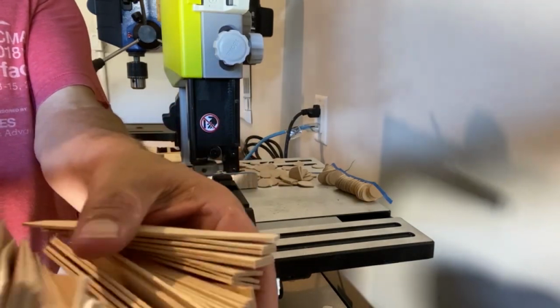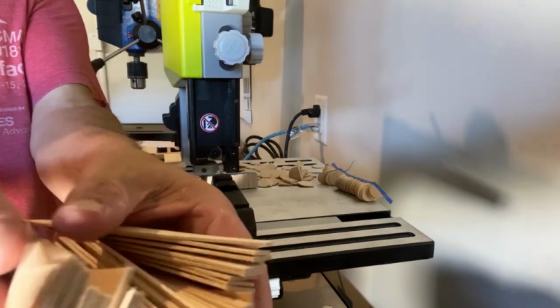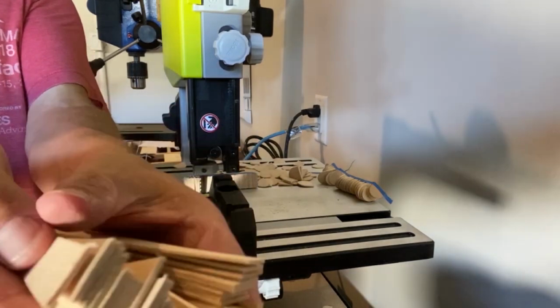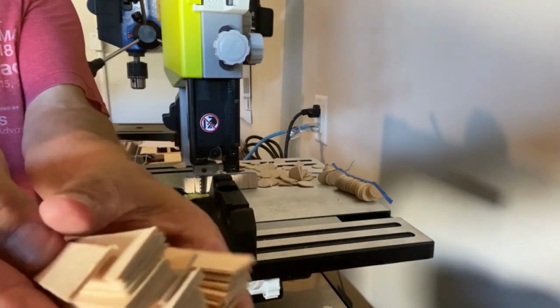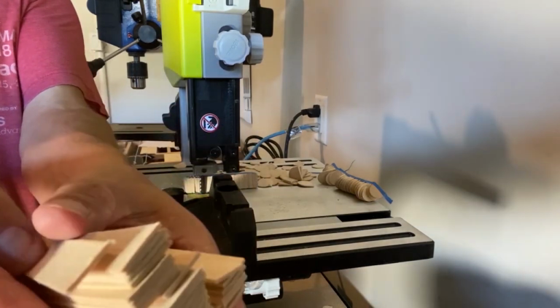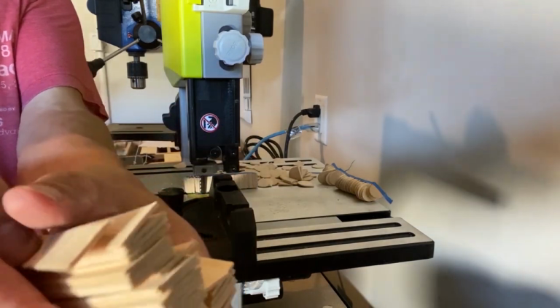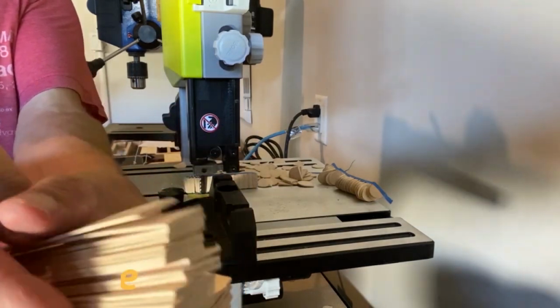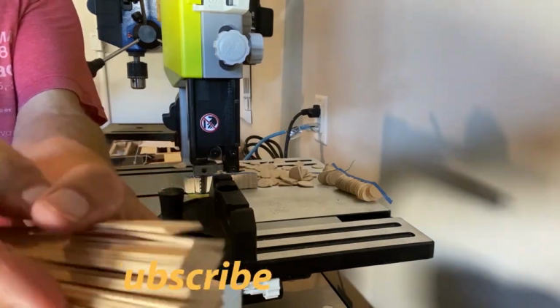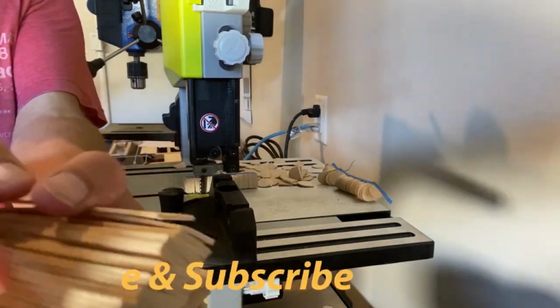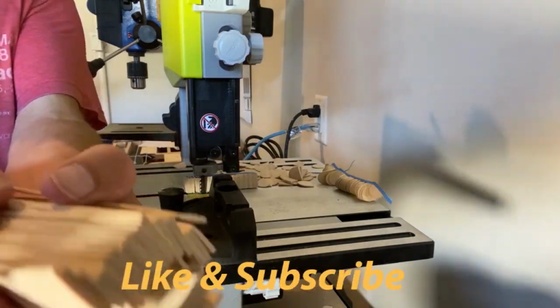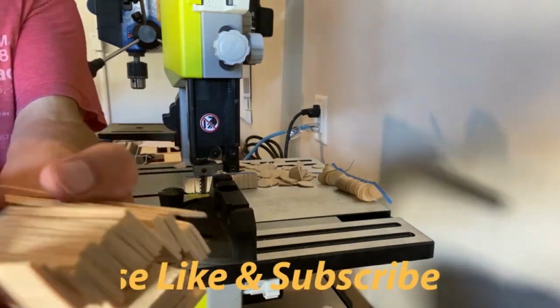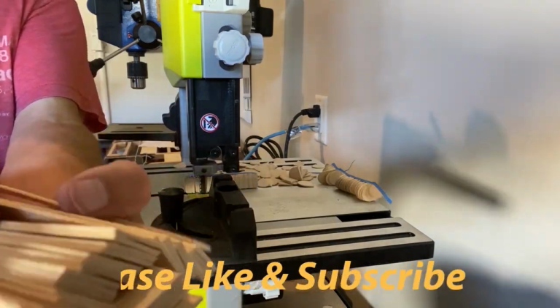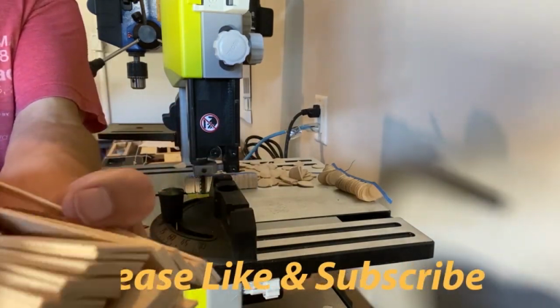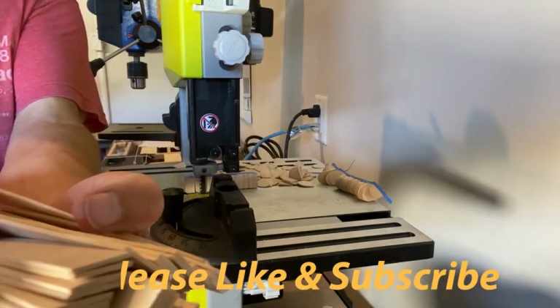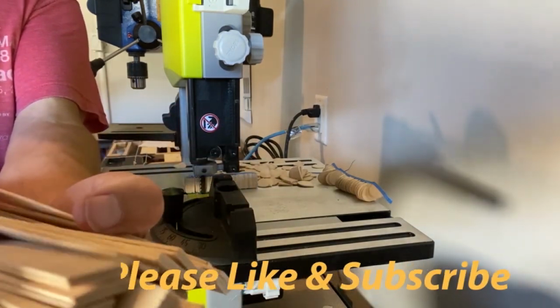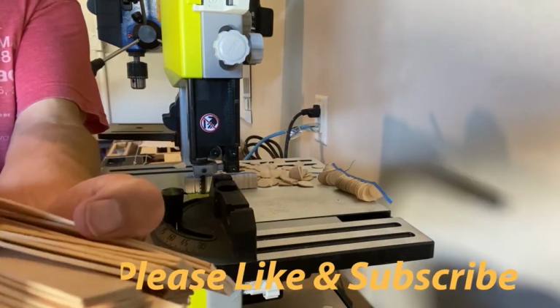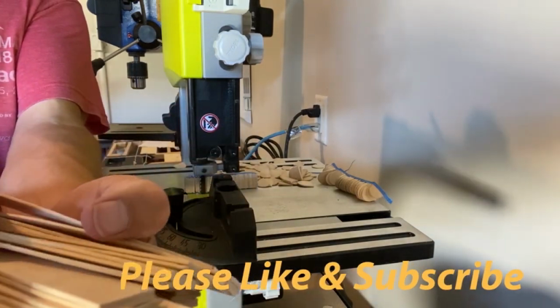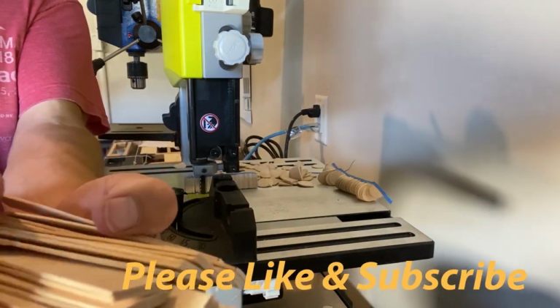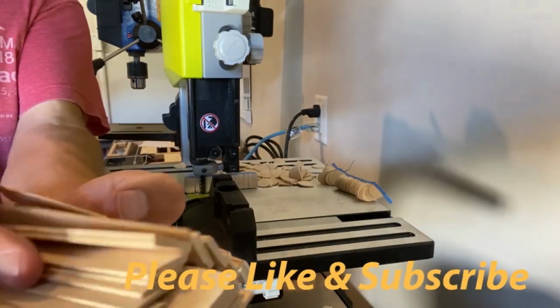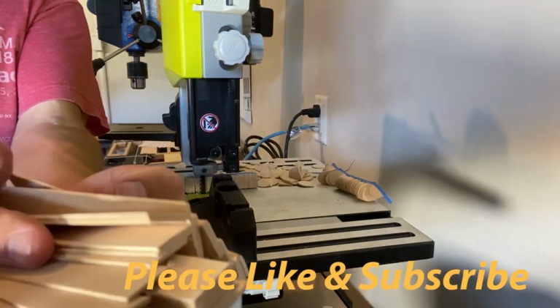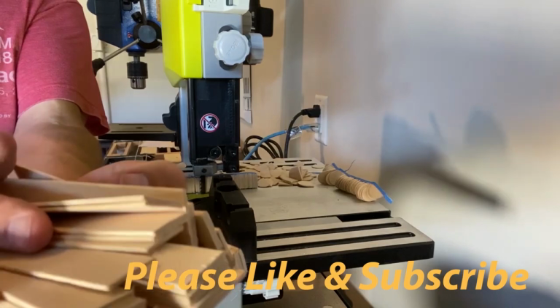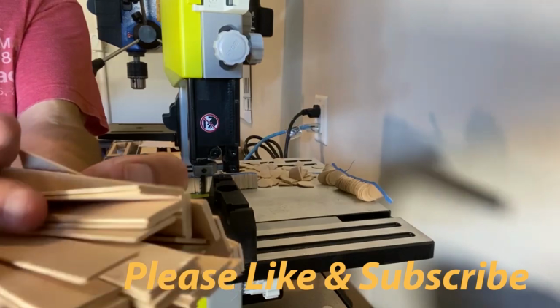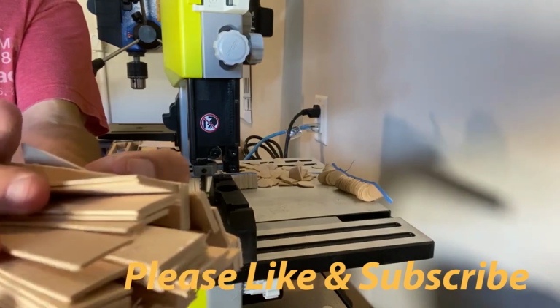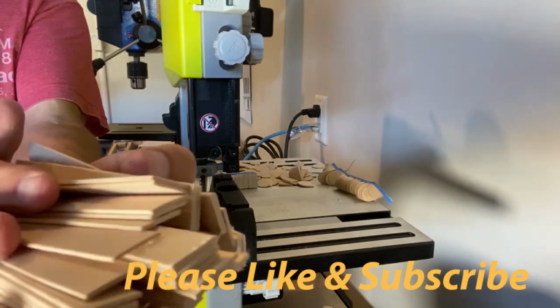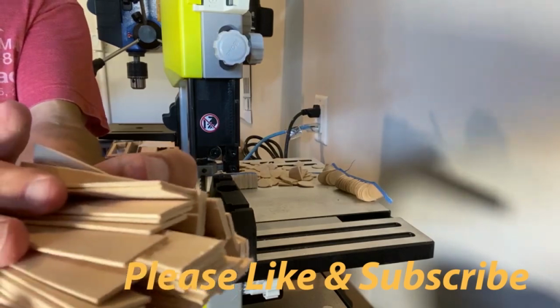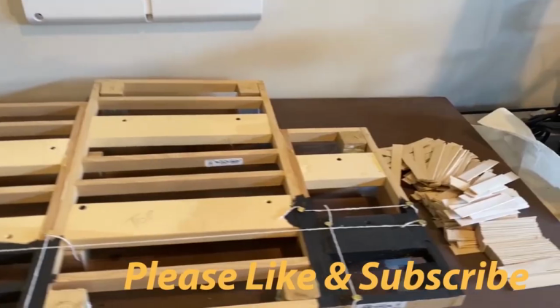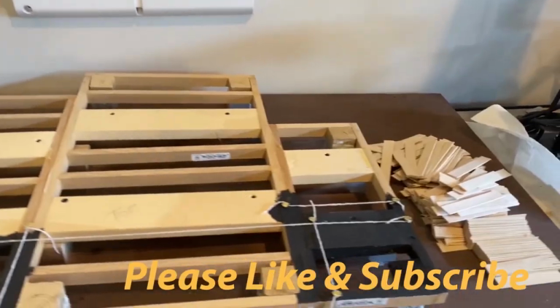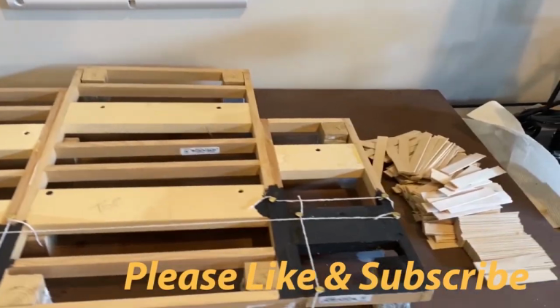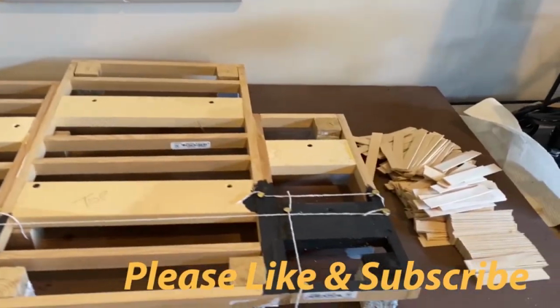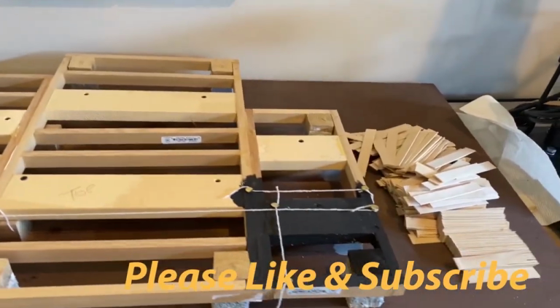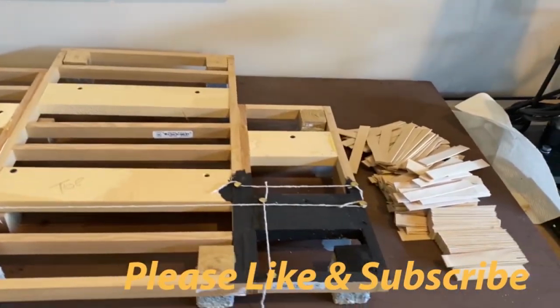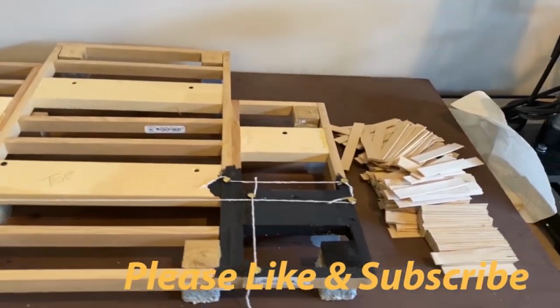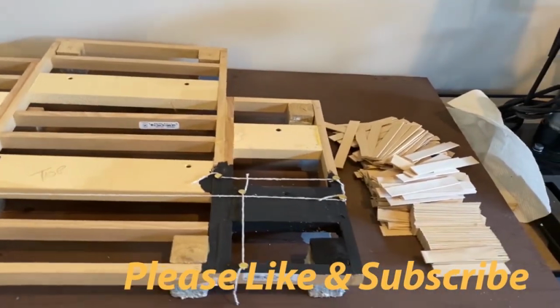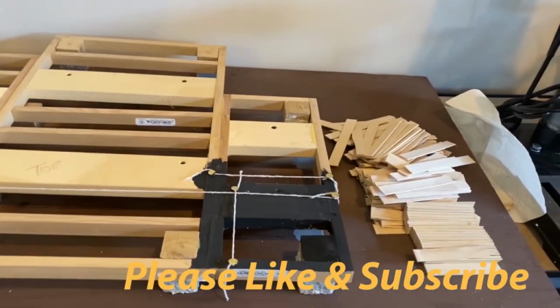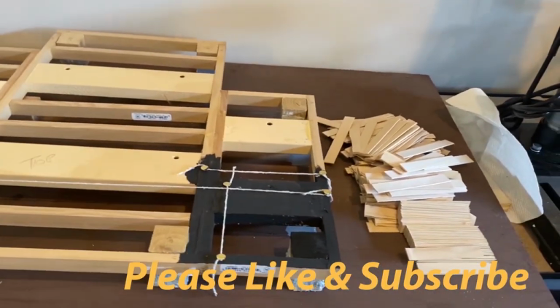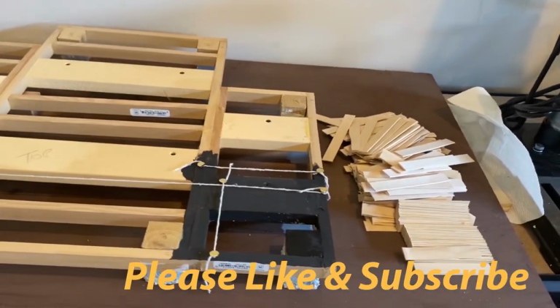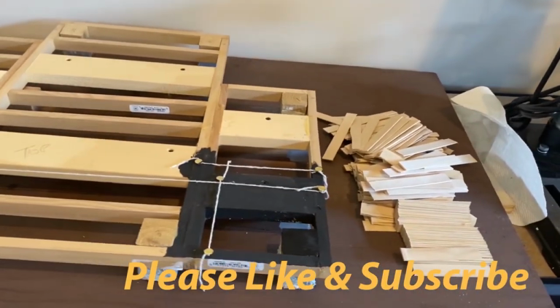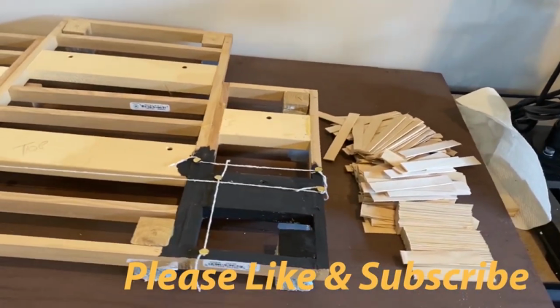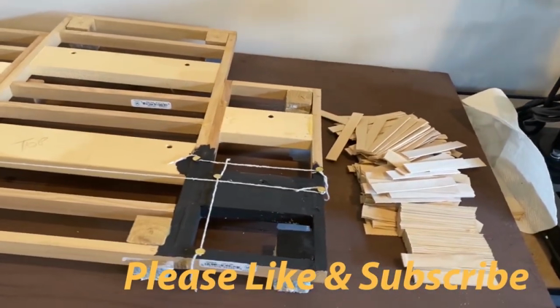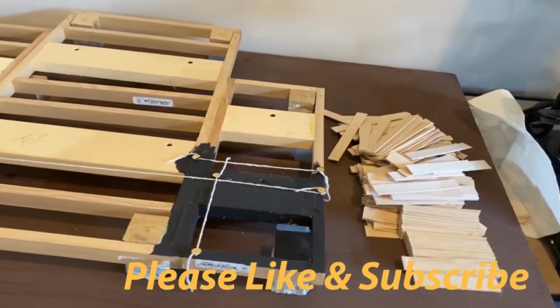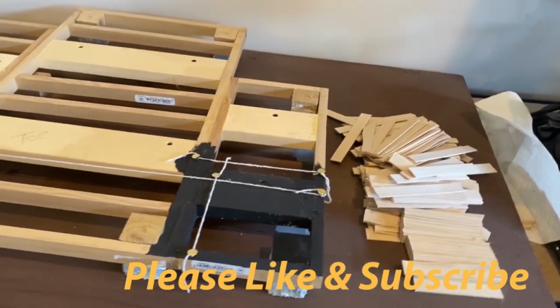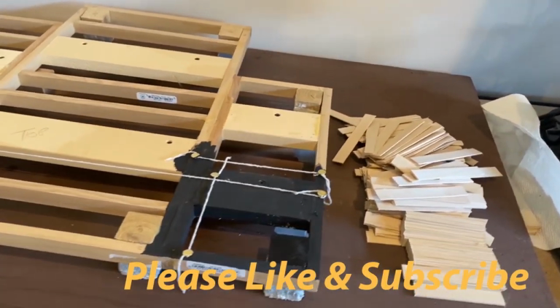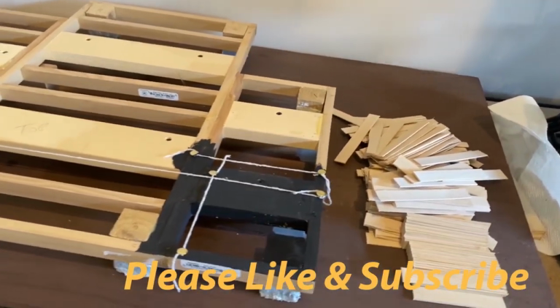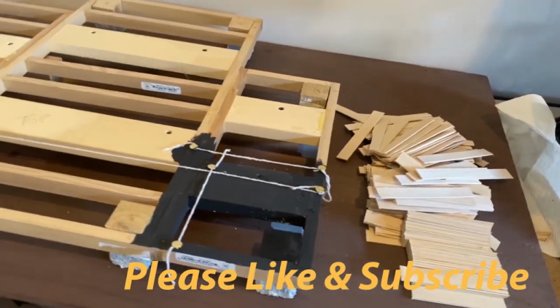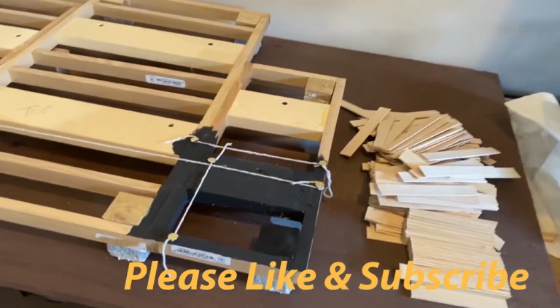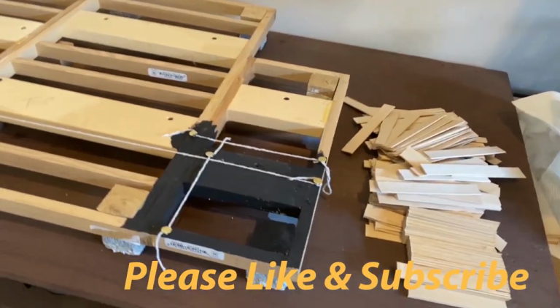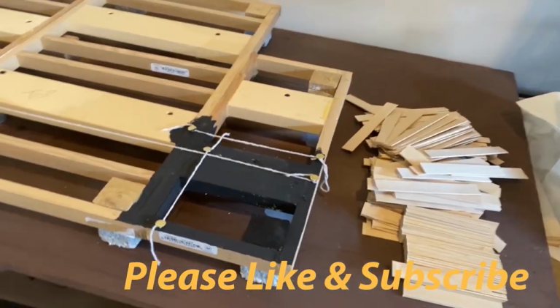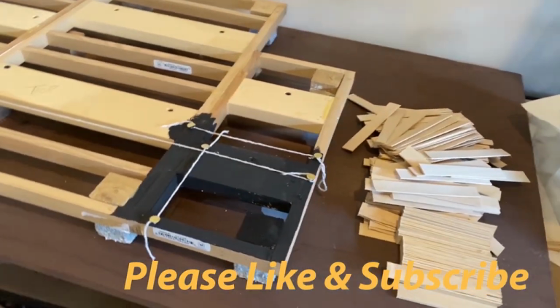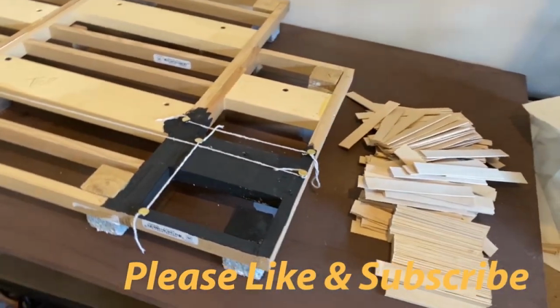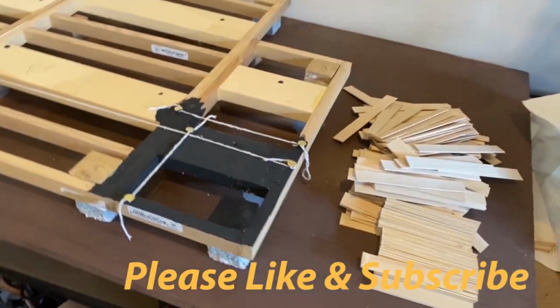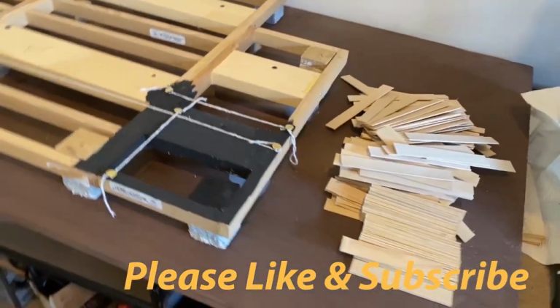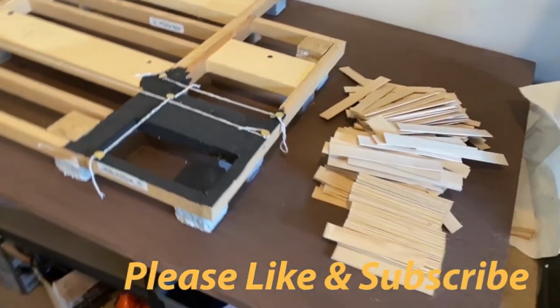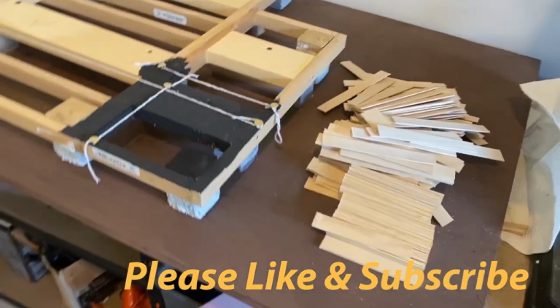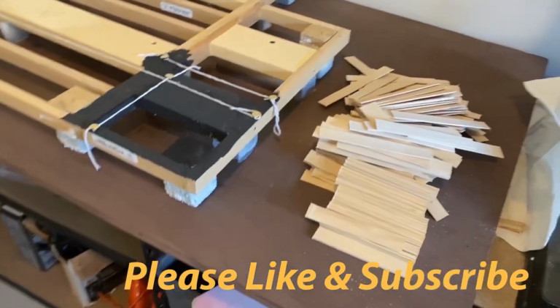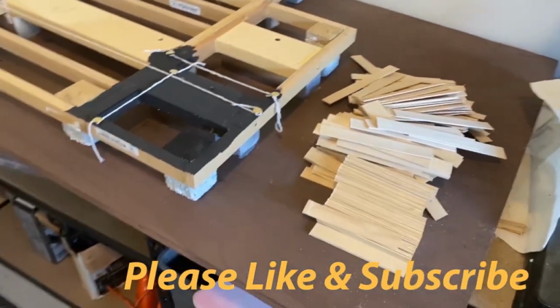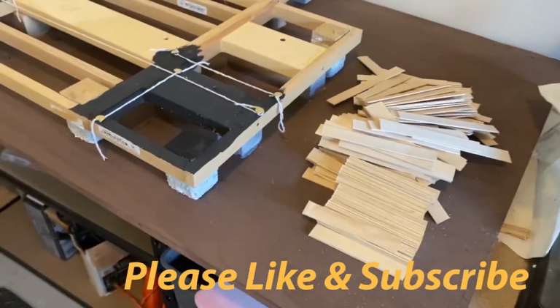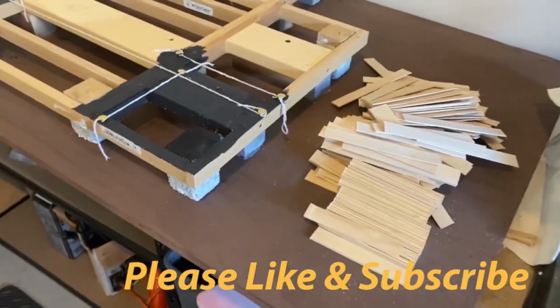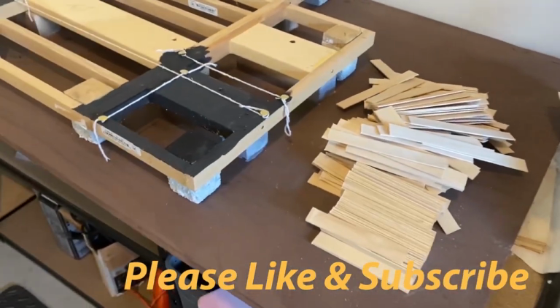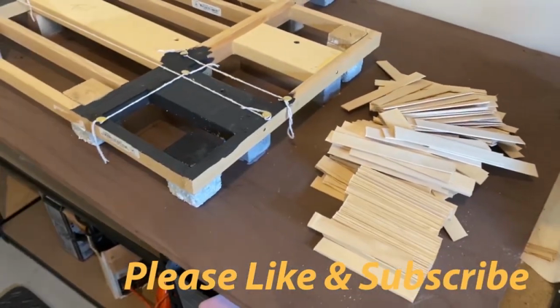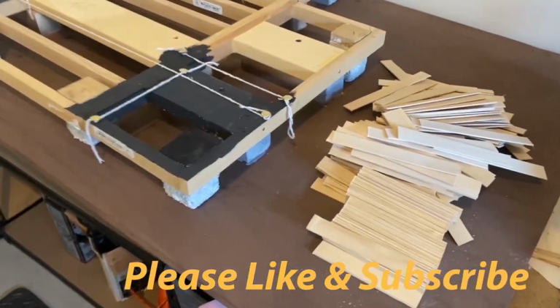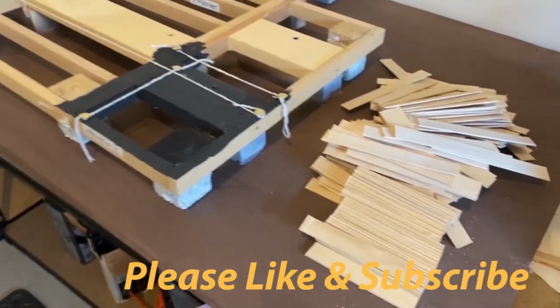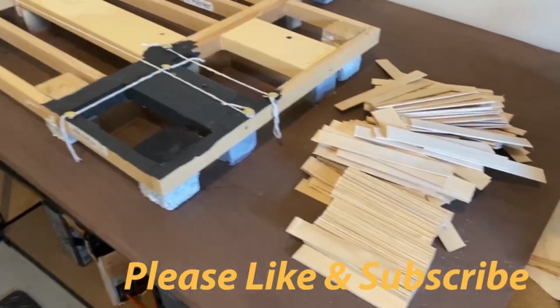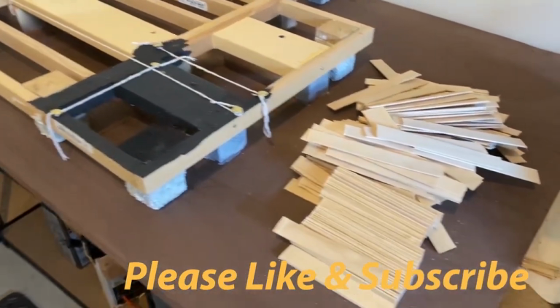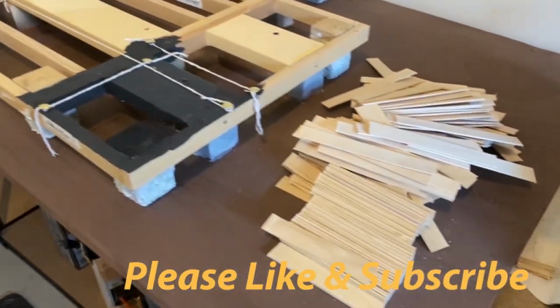If you're enjoying this video, please like and subscribe. We'll see you in the next video.